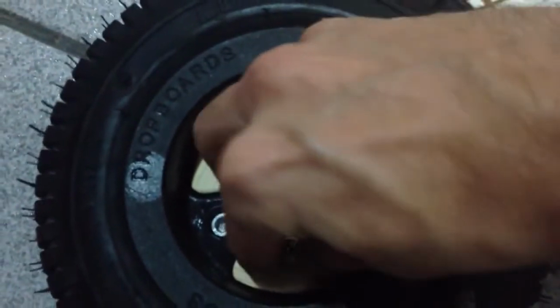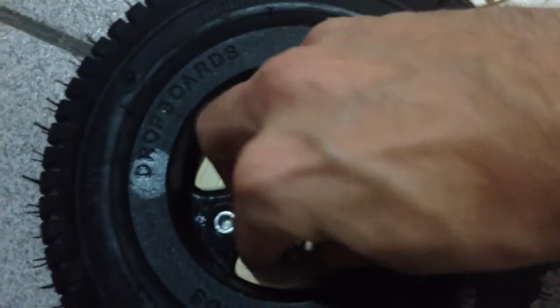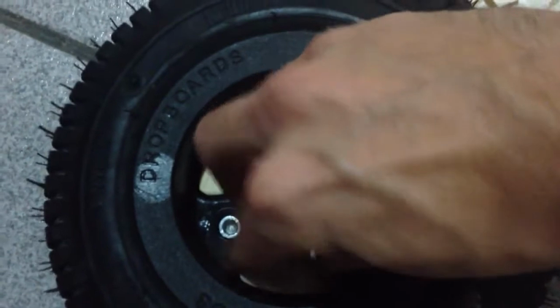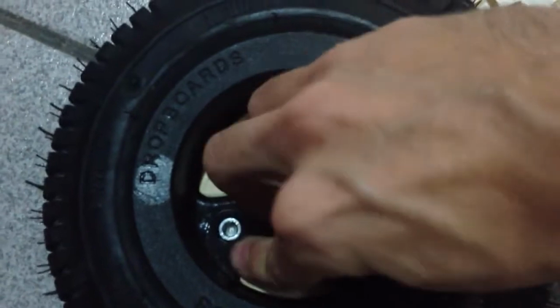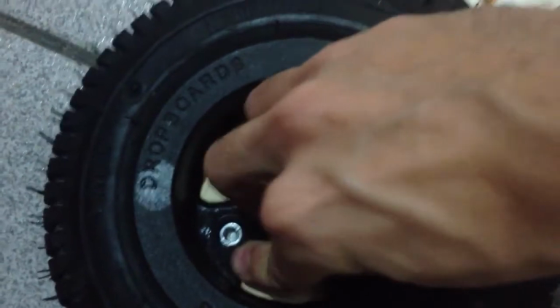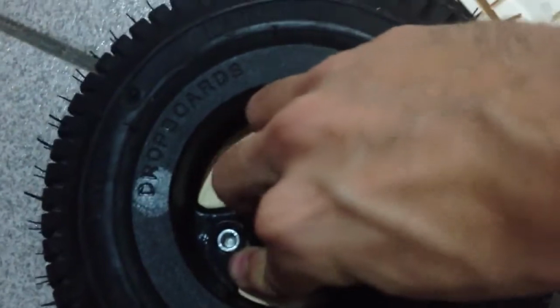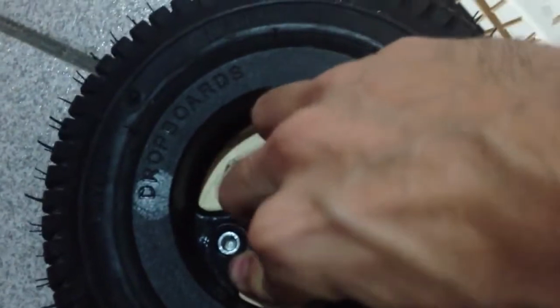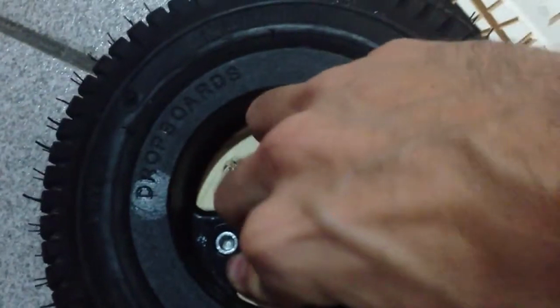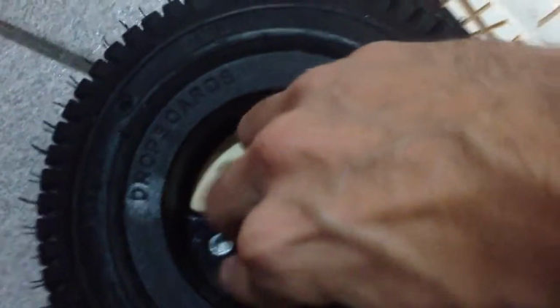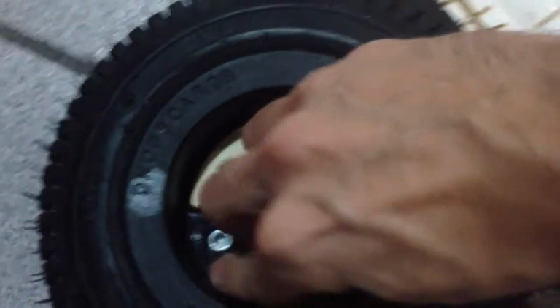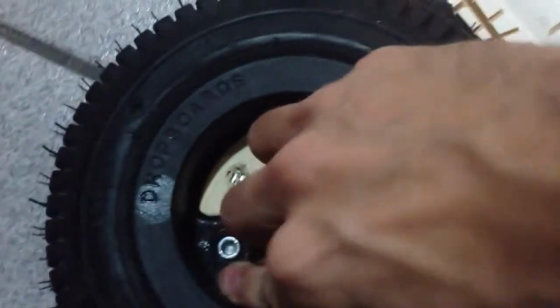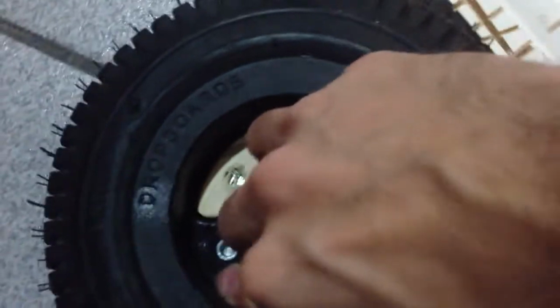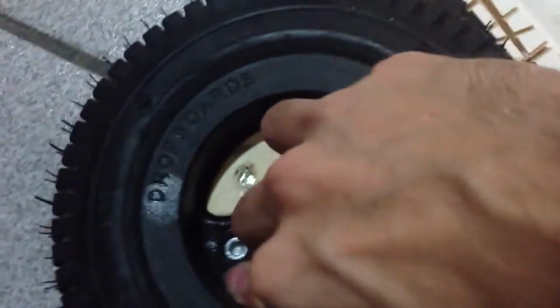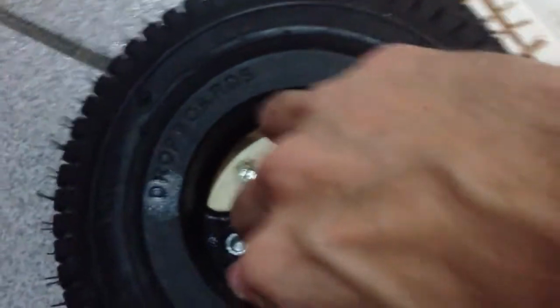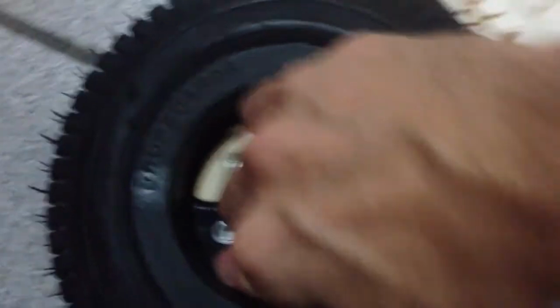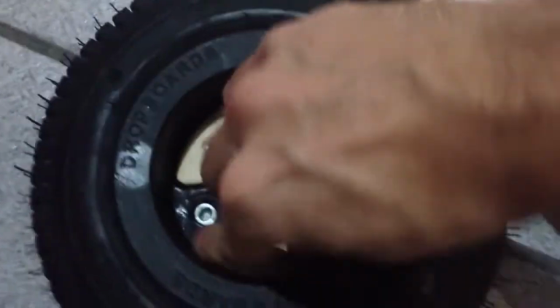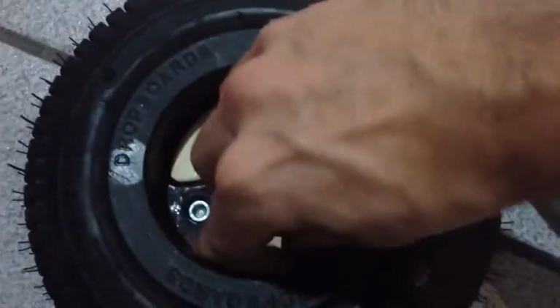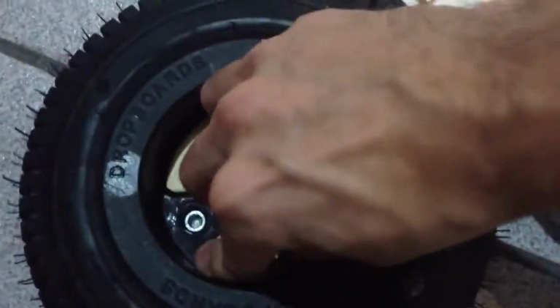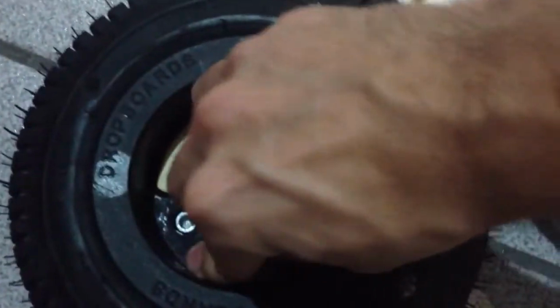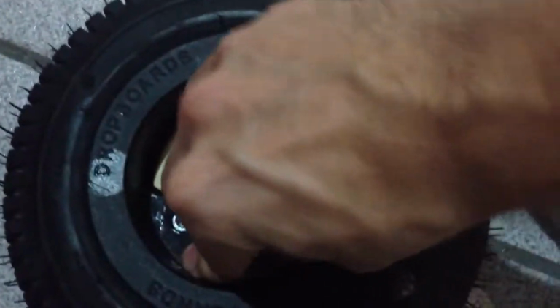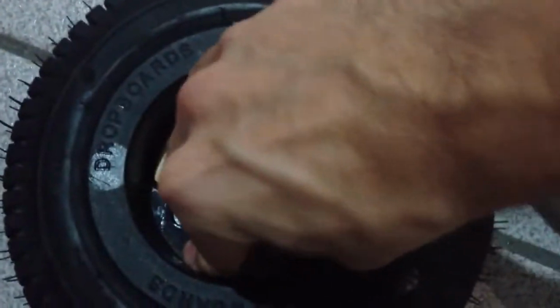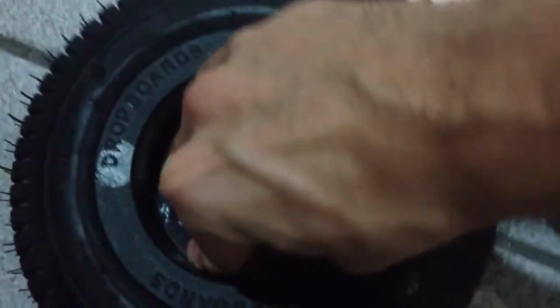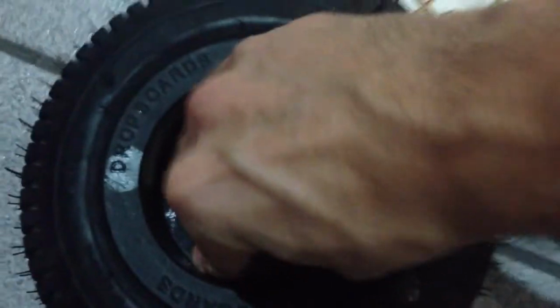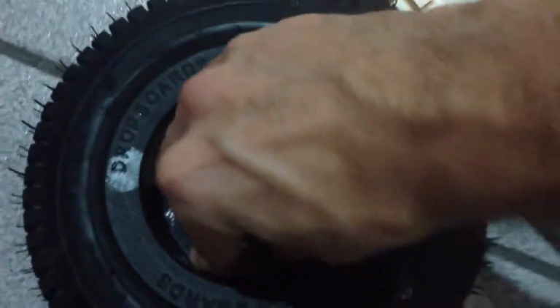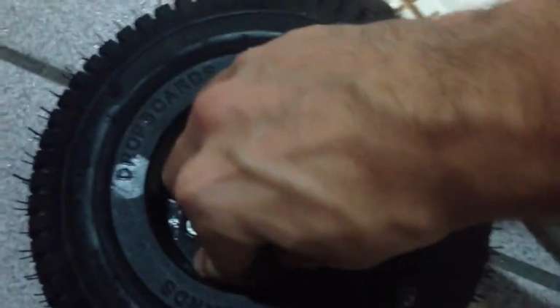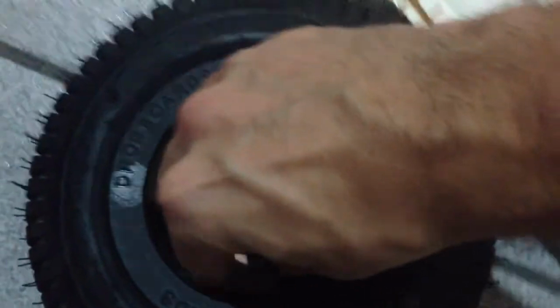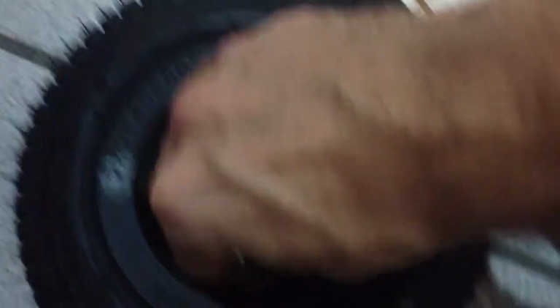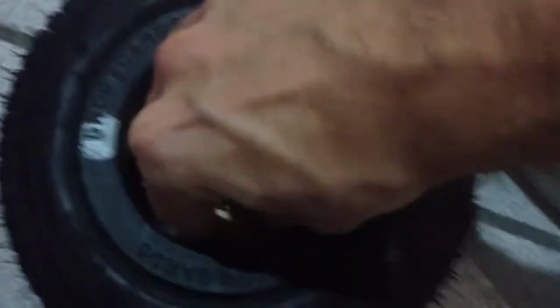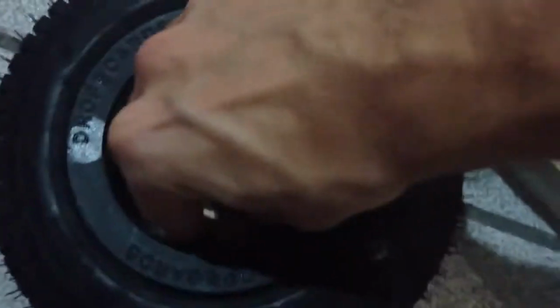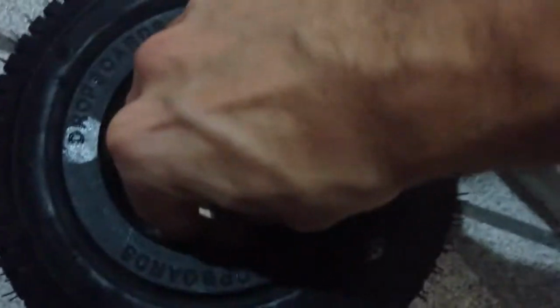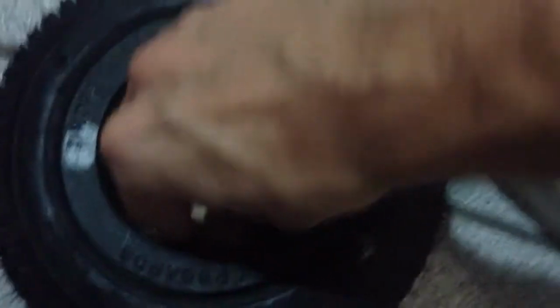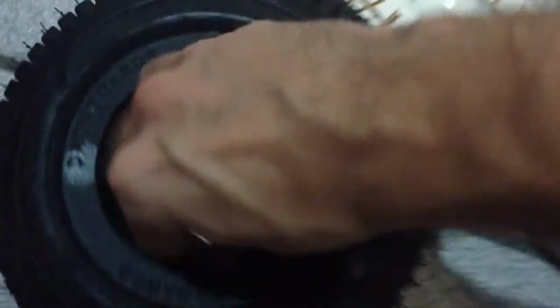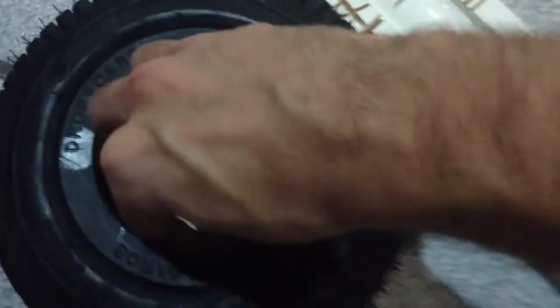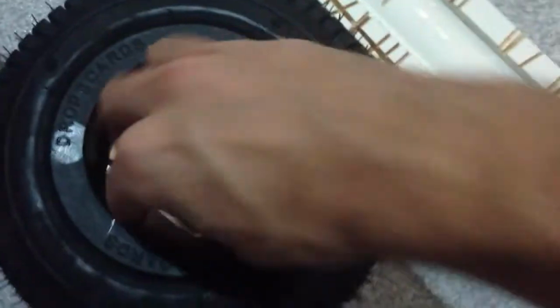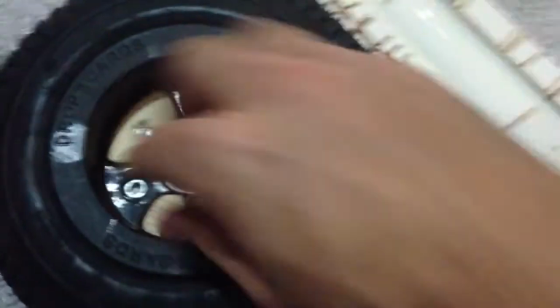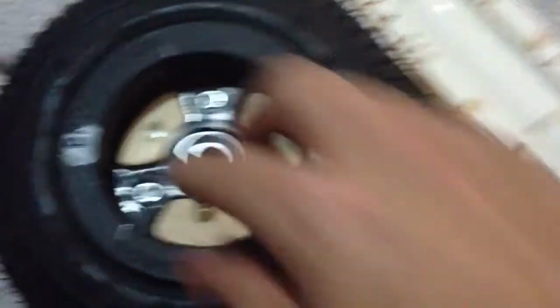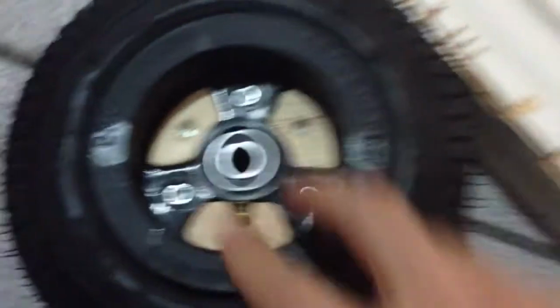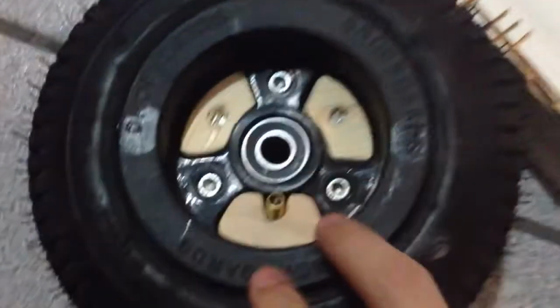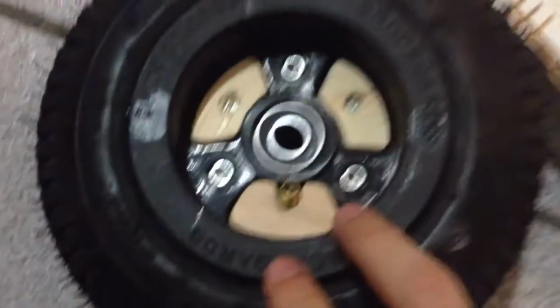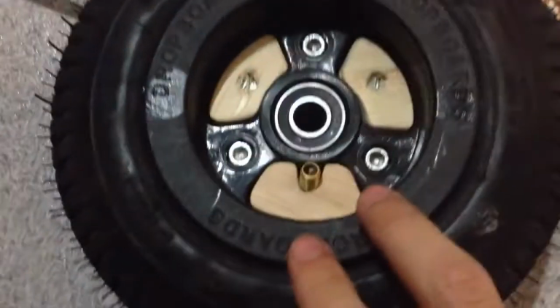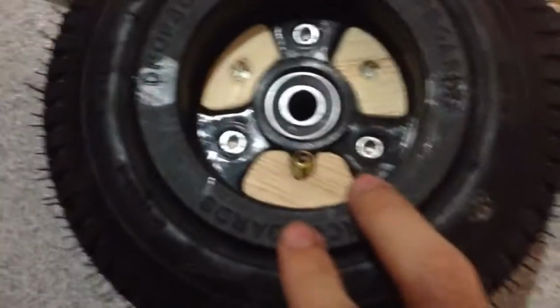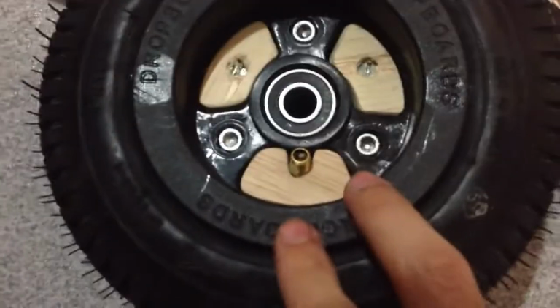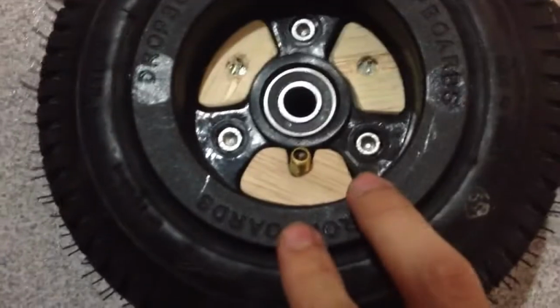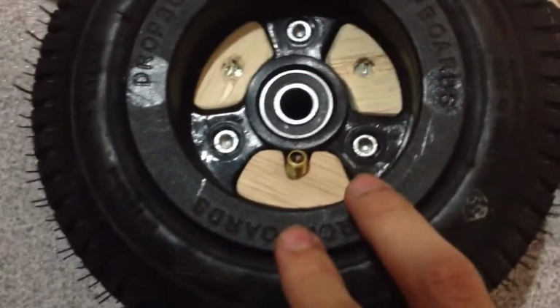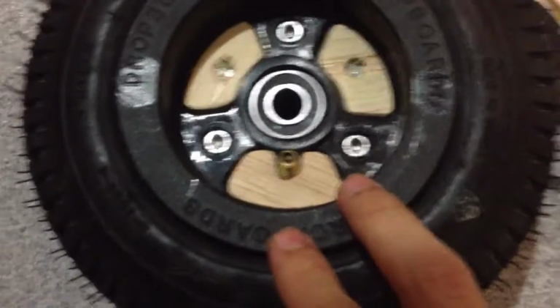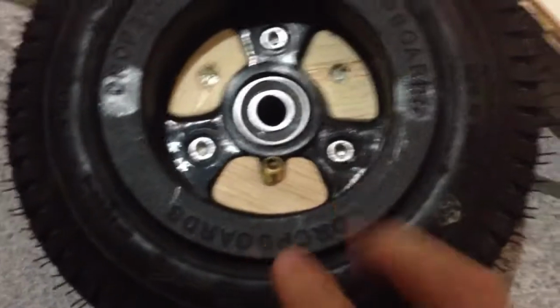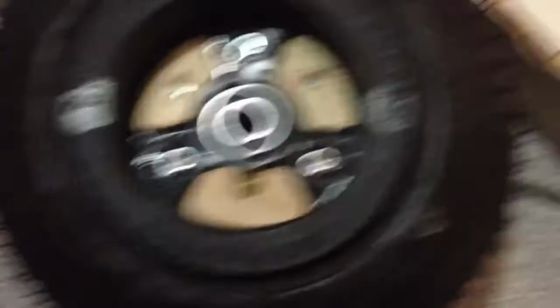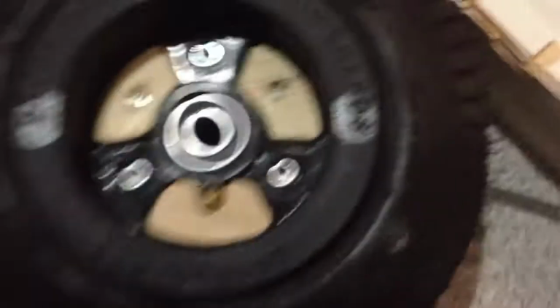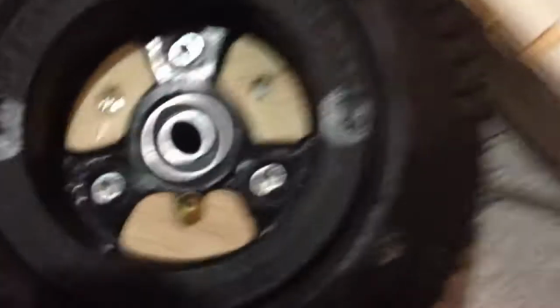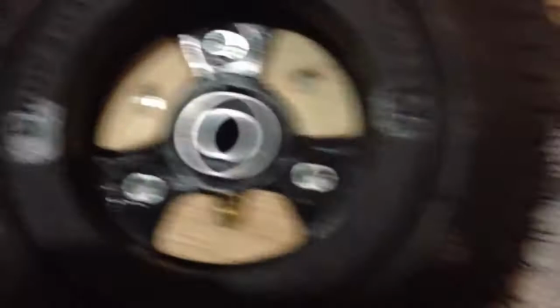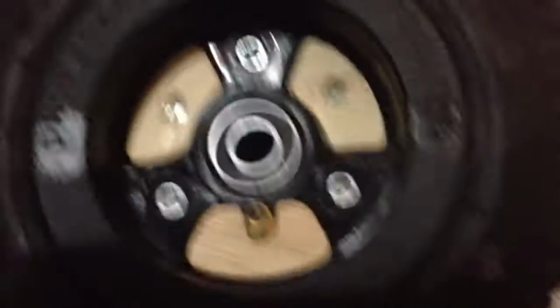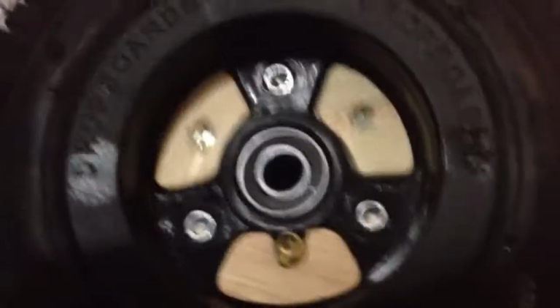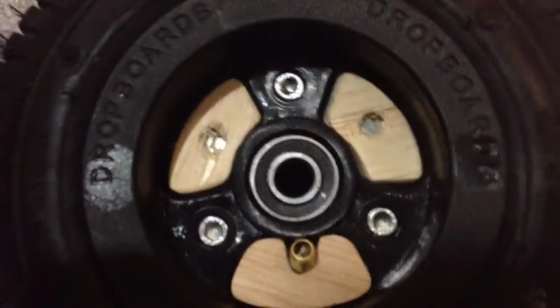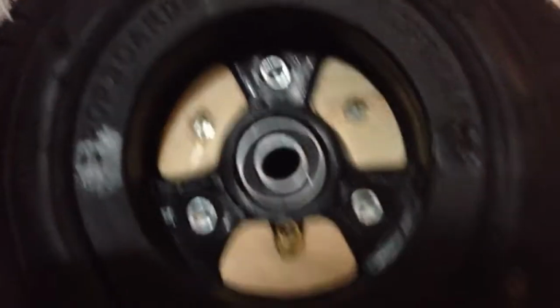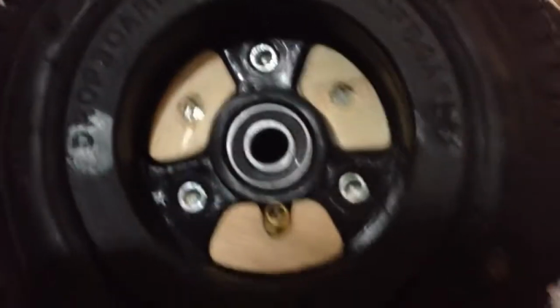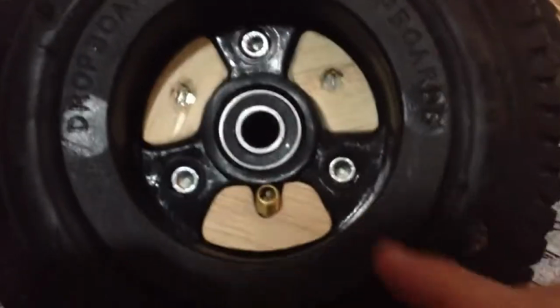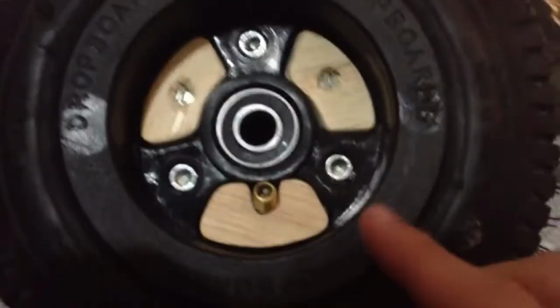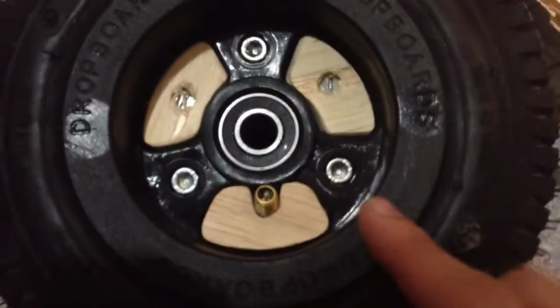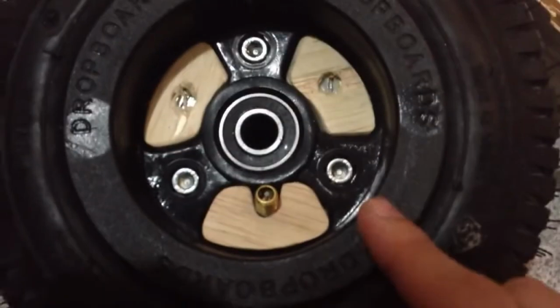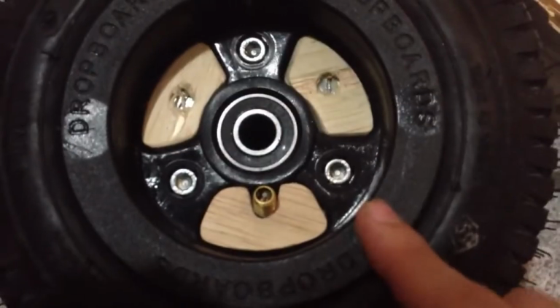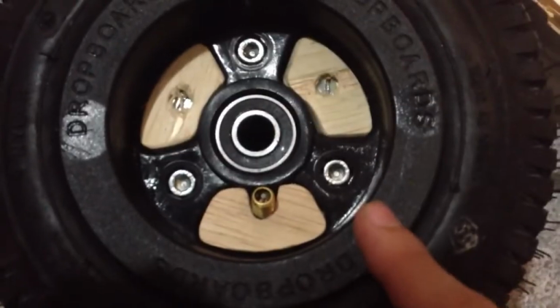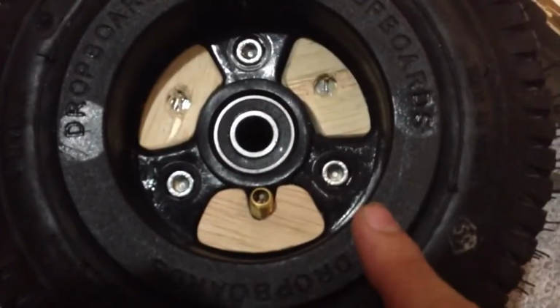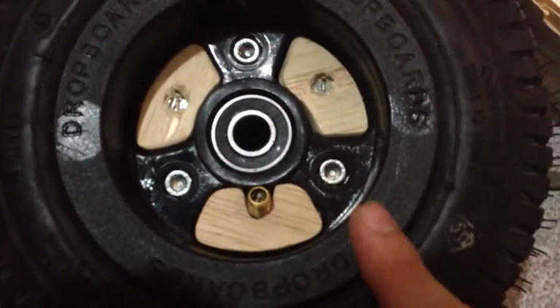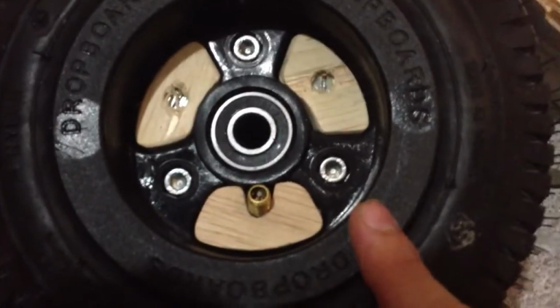Once I pressed it down I couldn't even try to get this thing out. So it's looking pretty good.